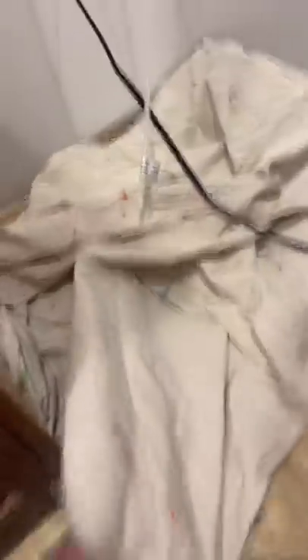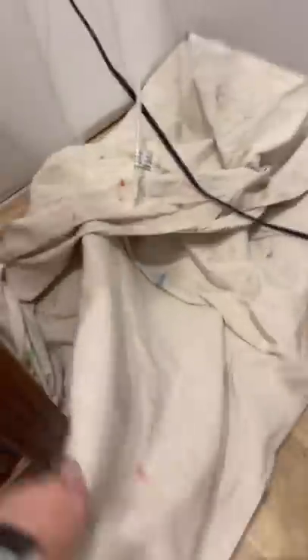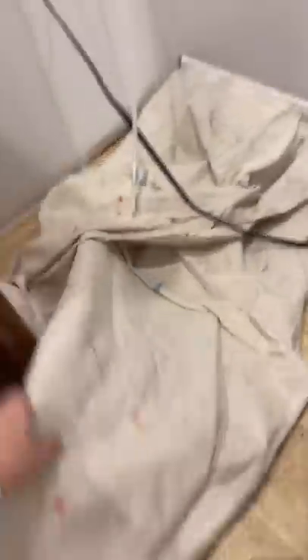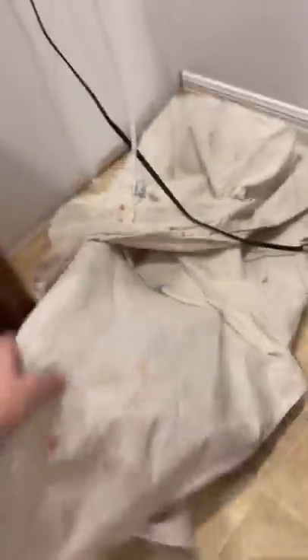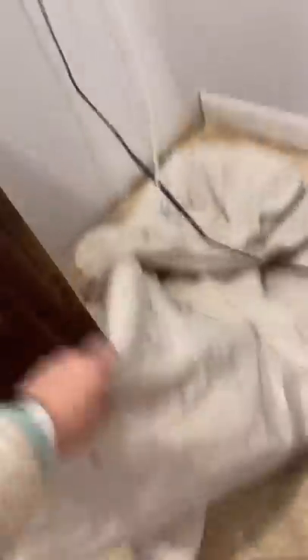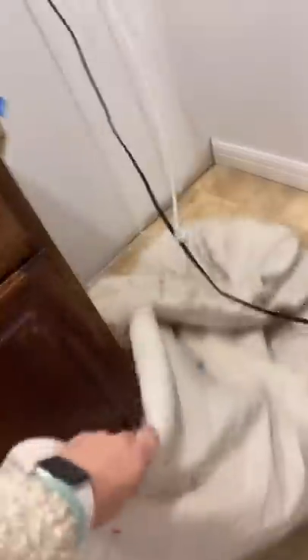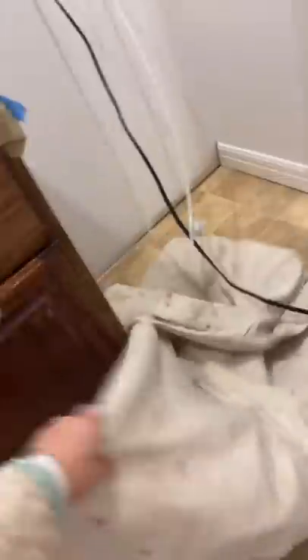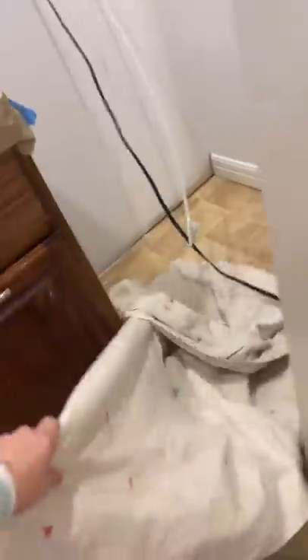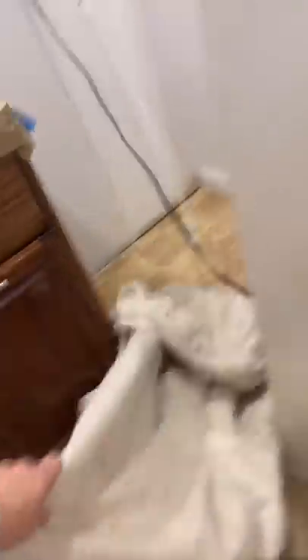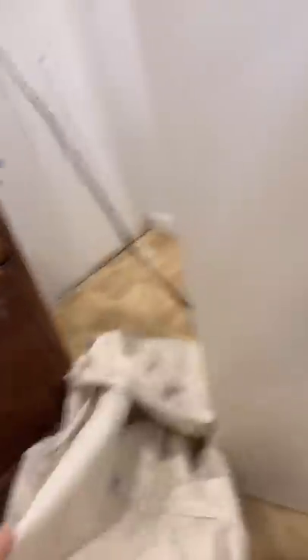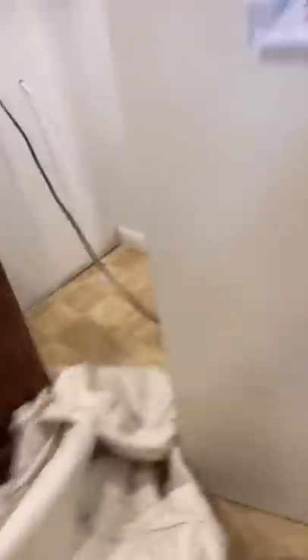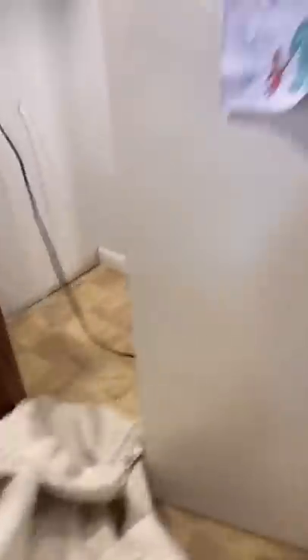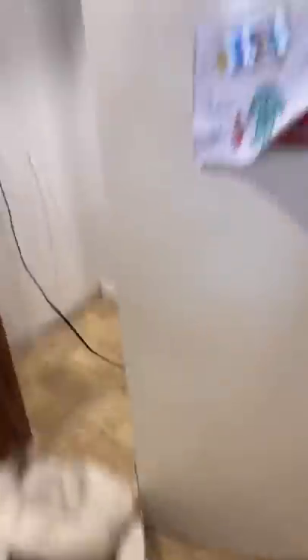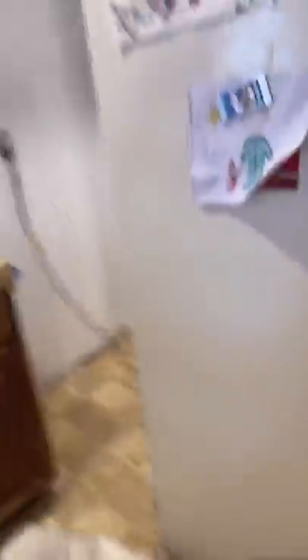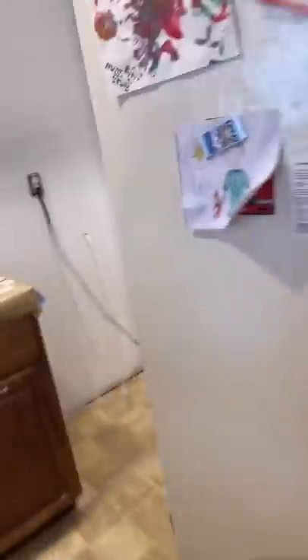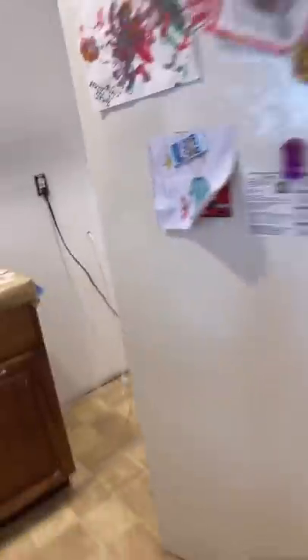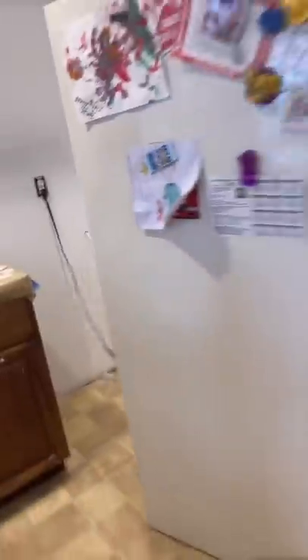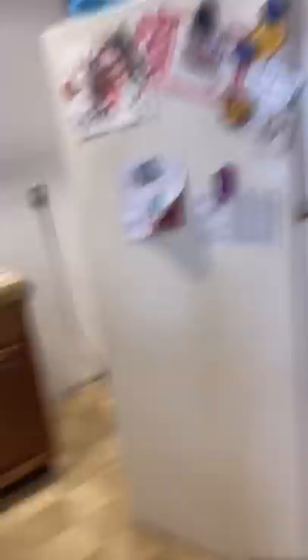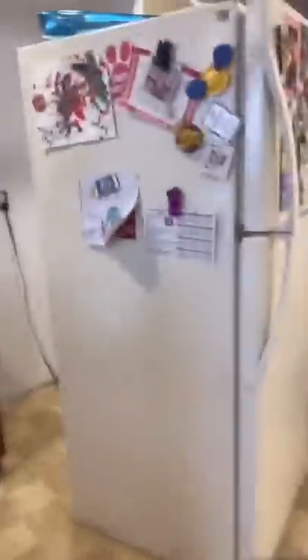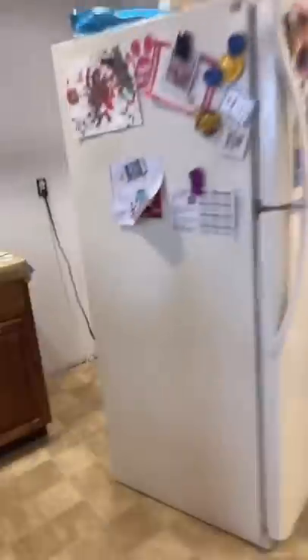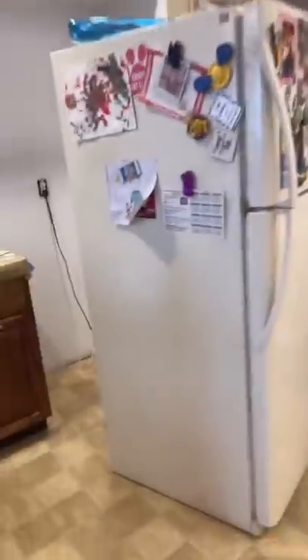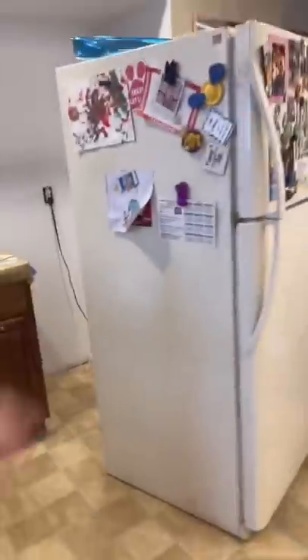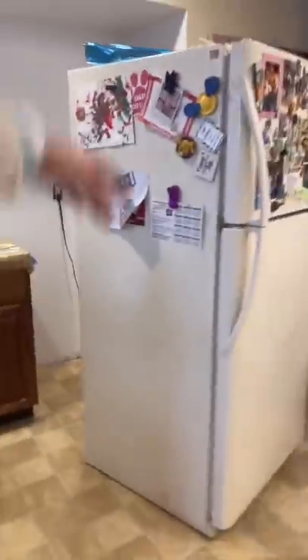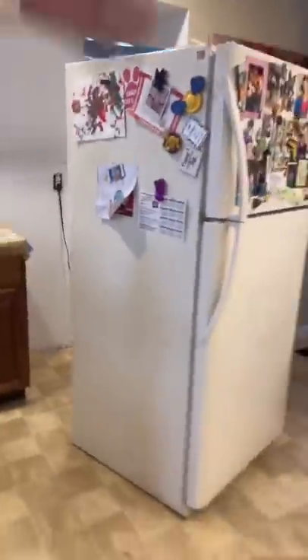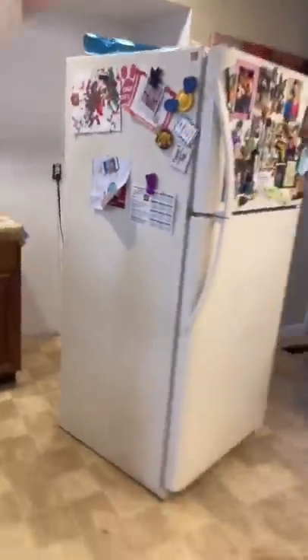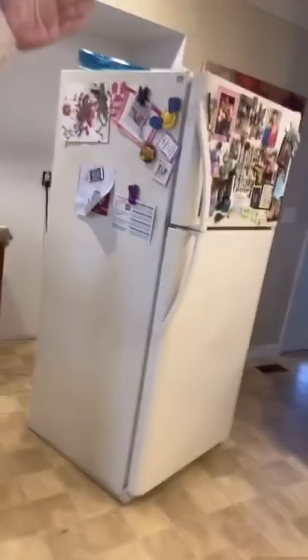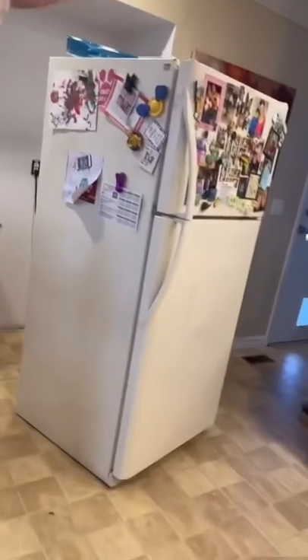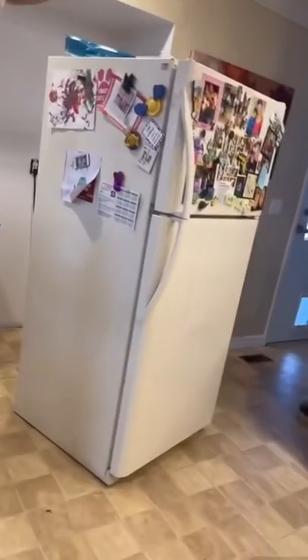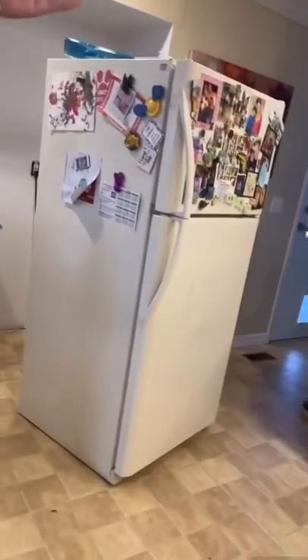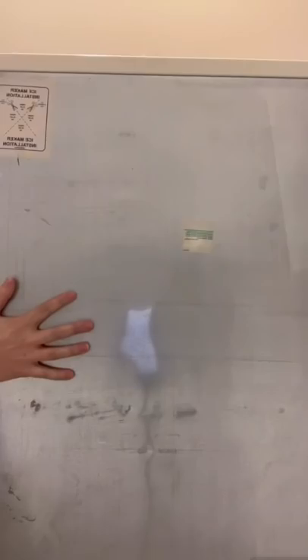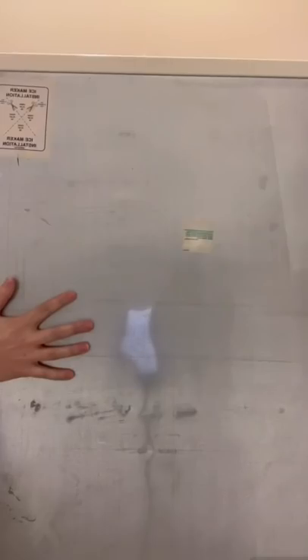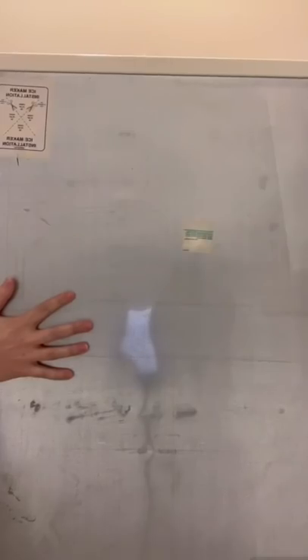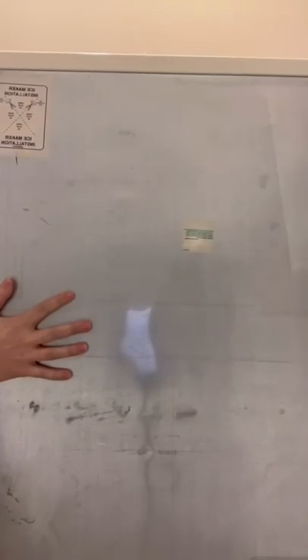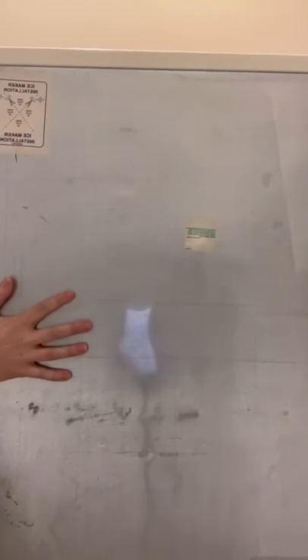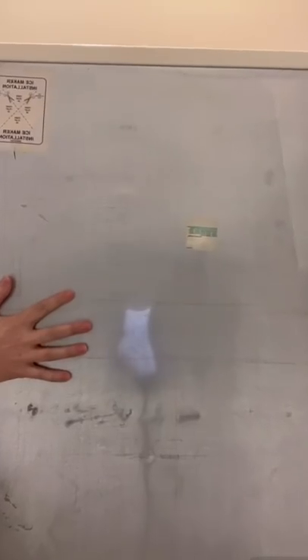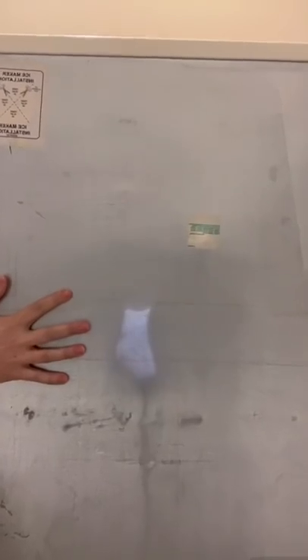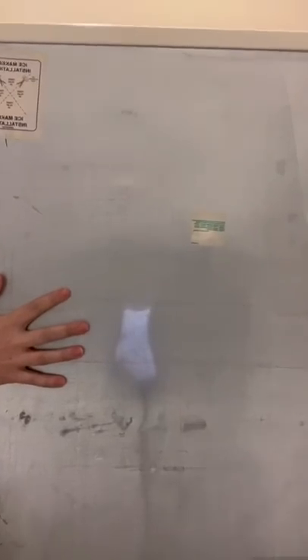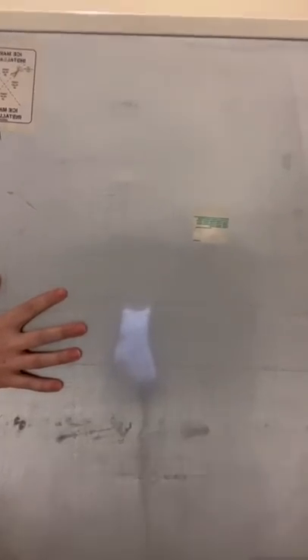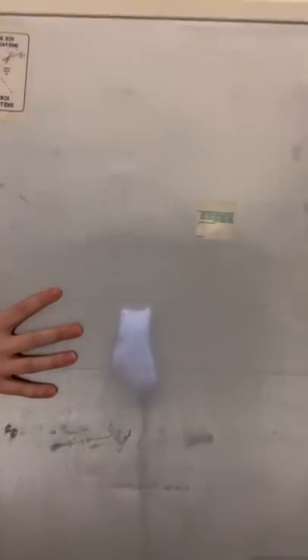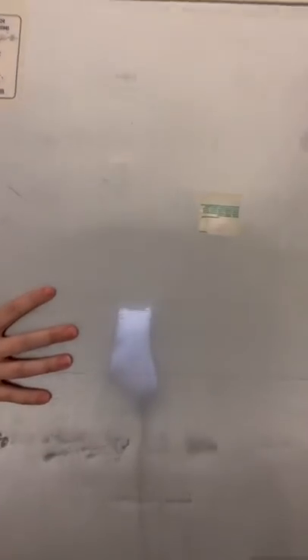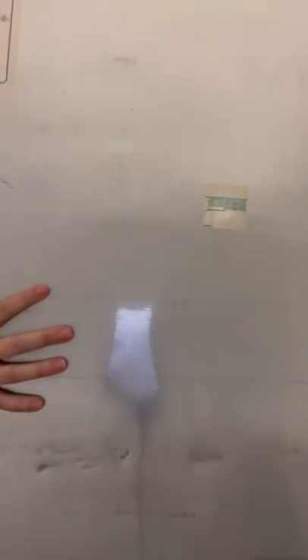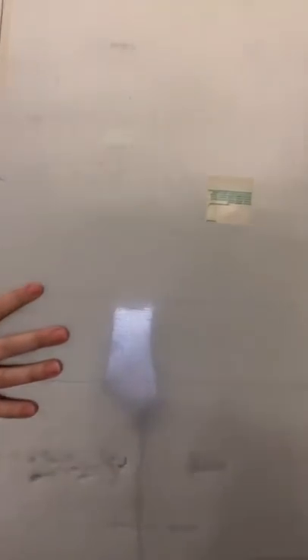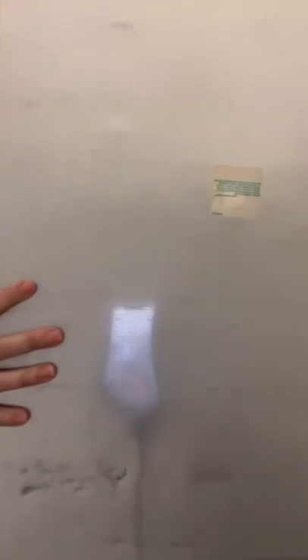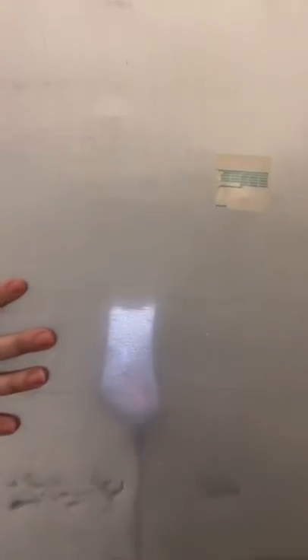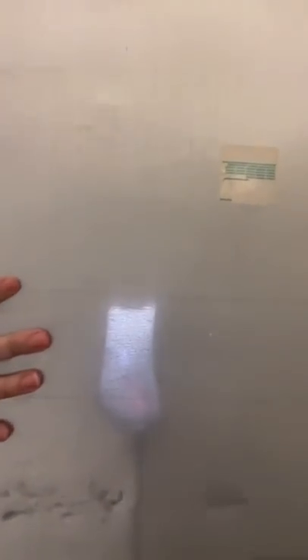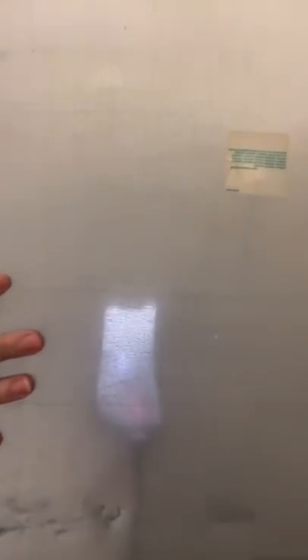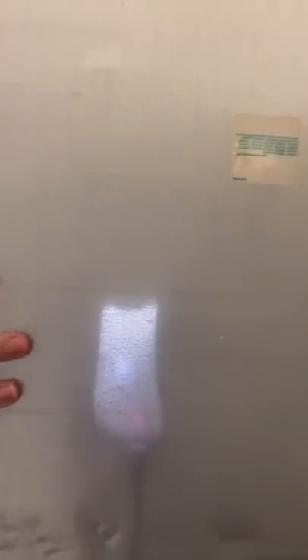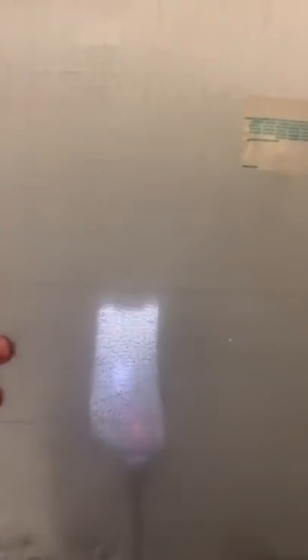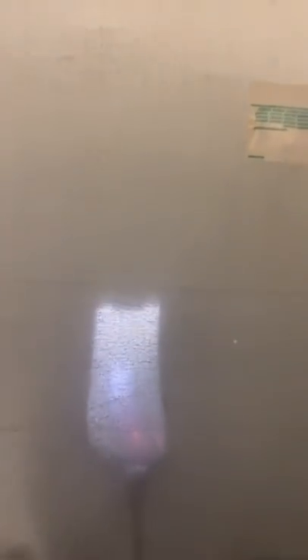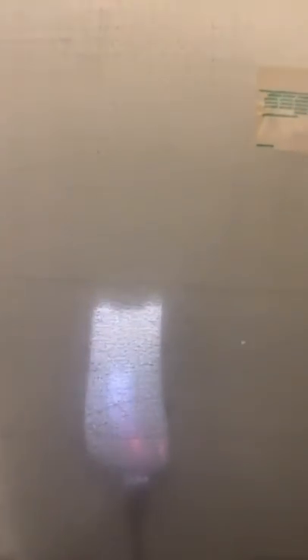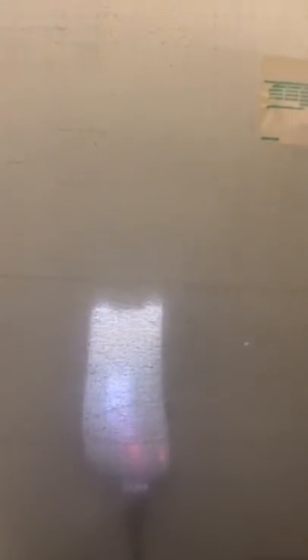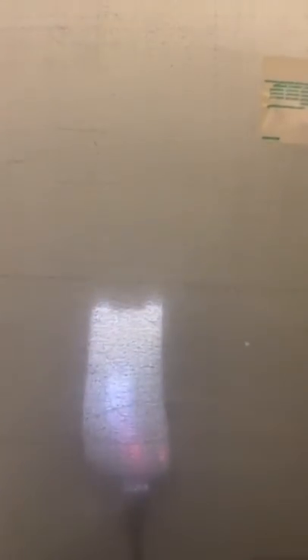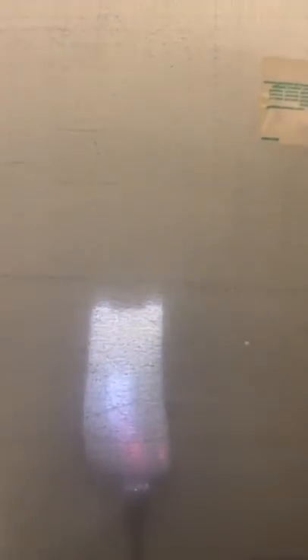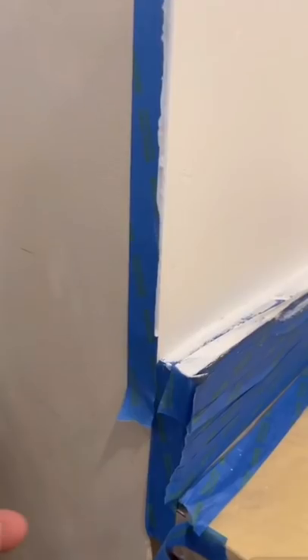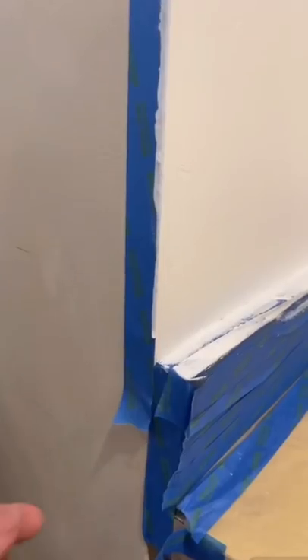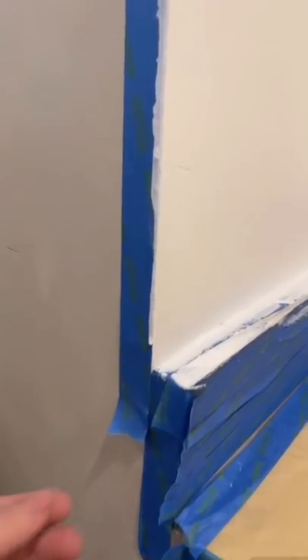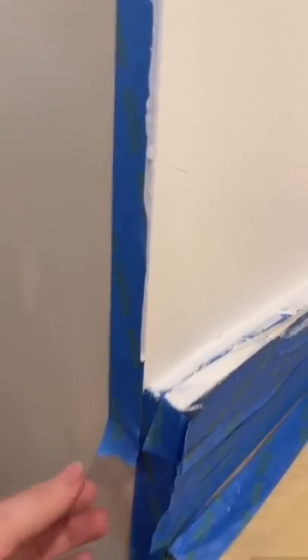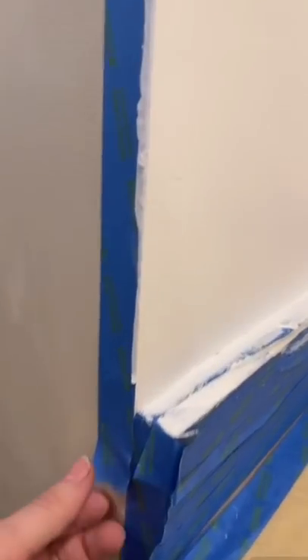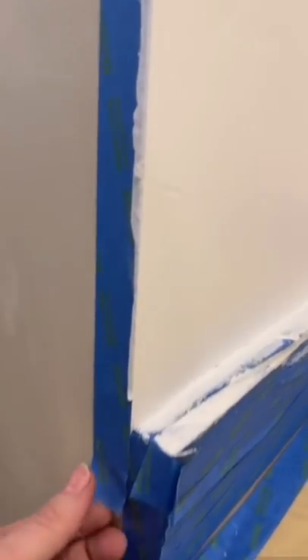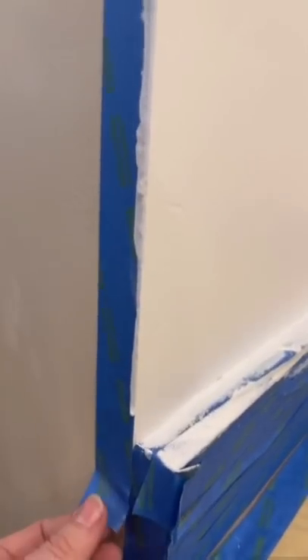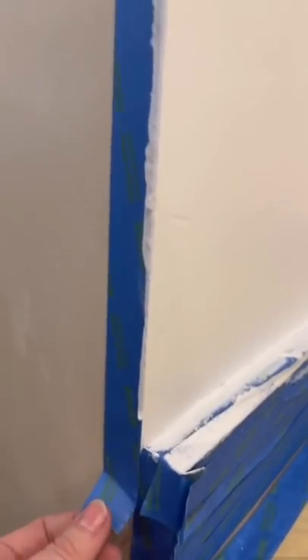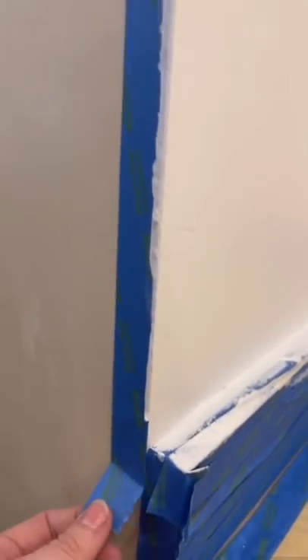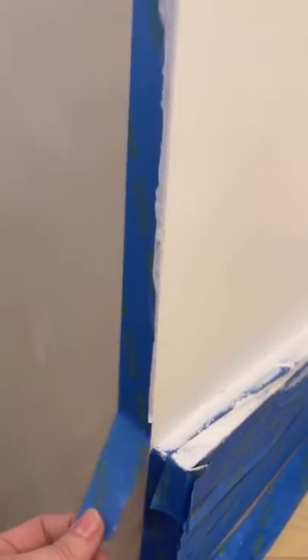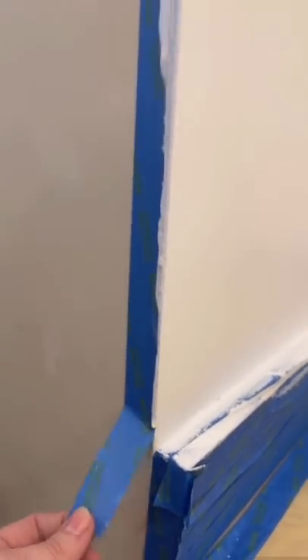Not gonna lie, I'm excited to put my fridge back because it's been a freaking eyesore. You might want to move. Now comes the fun part.